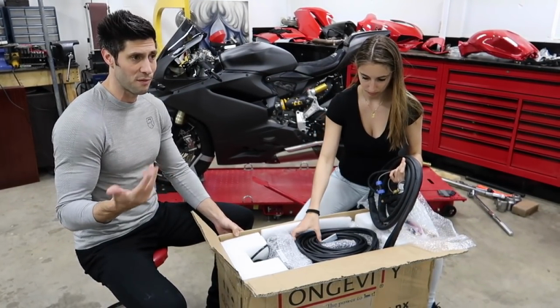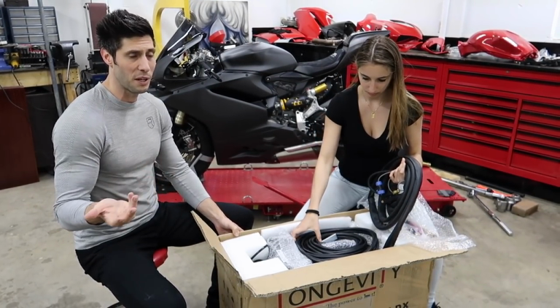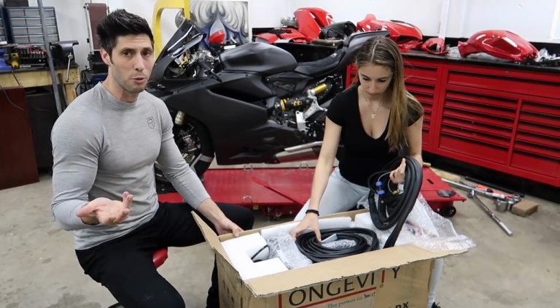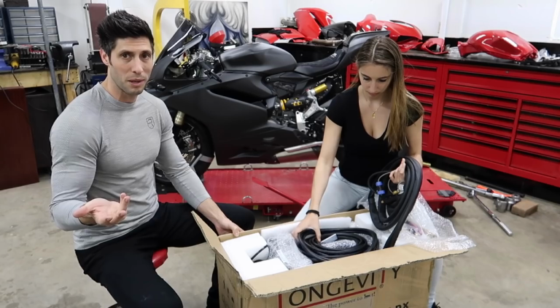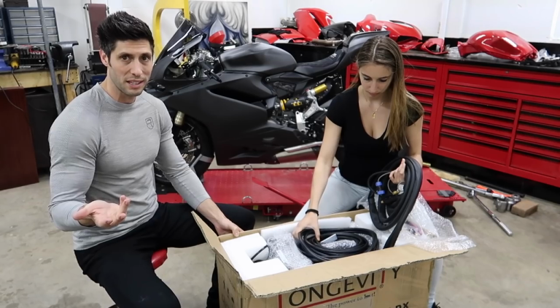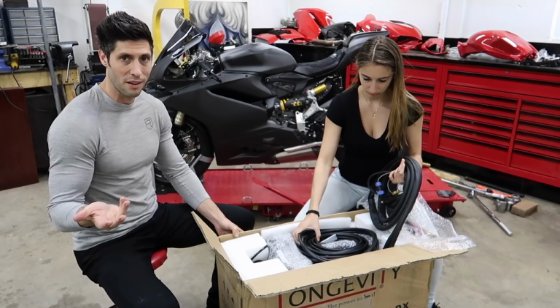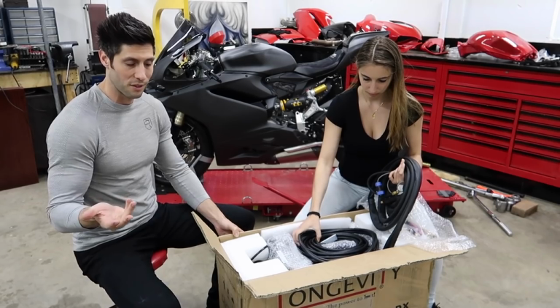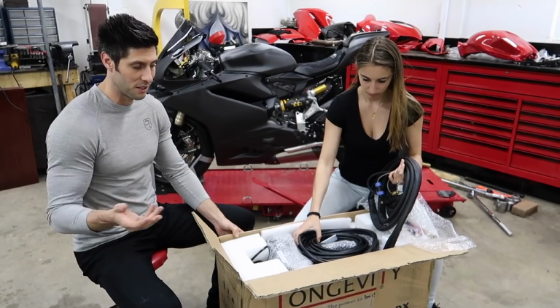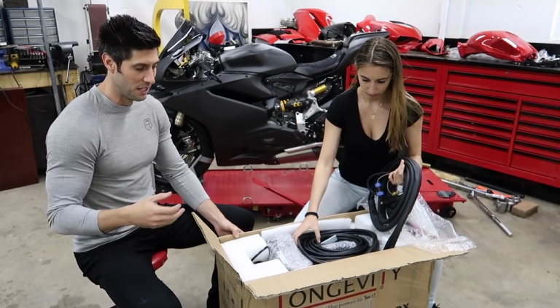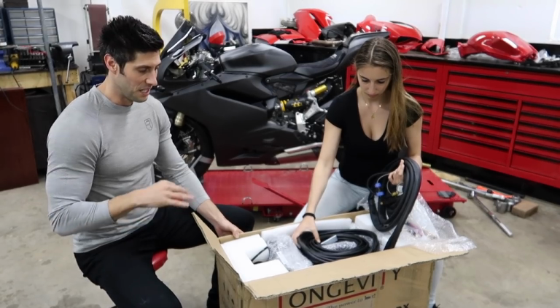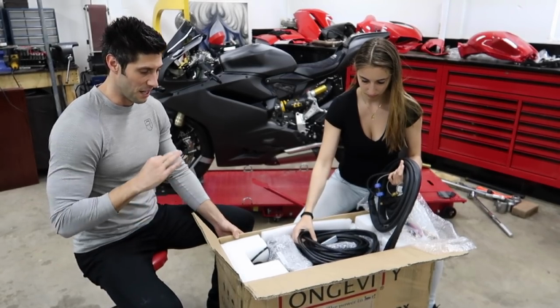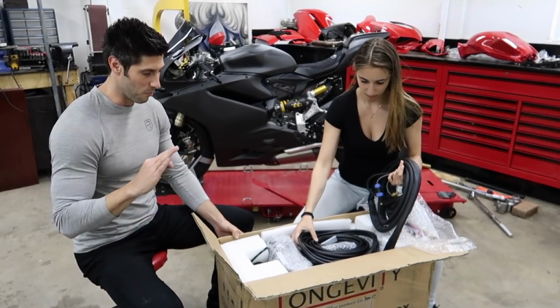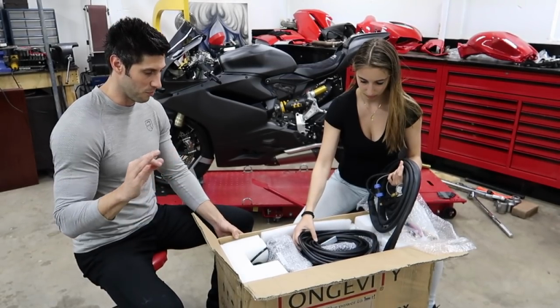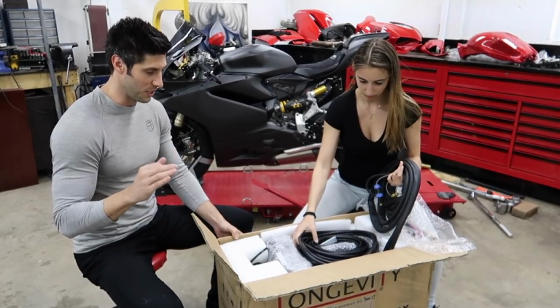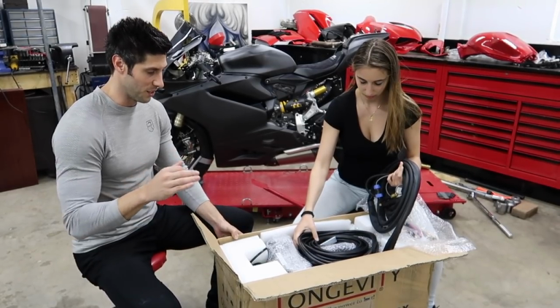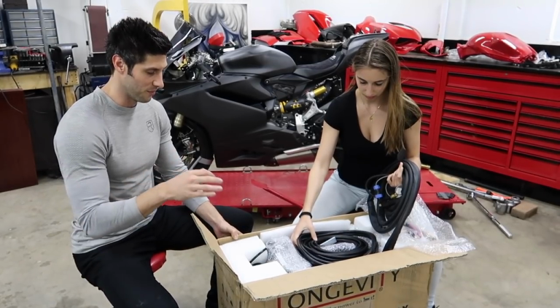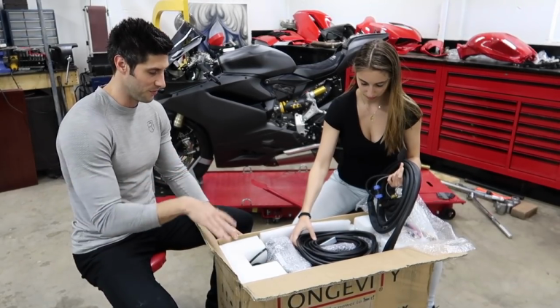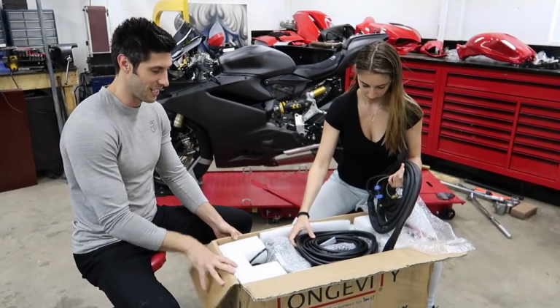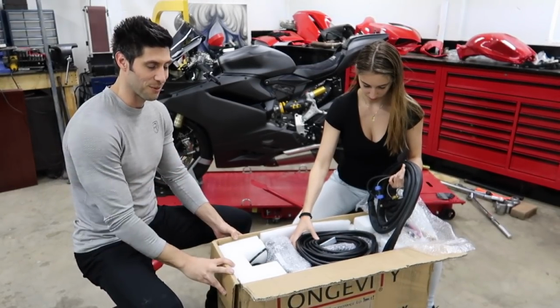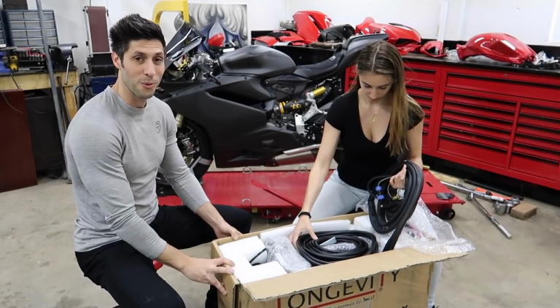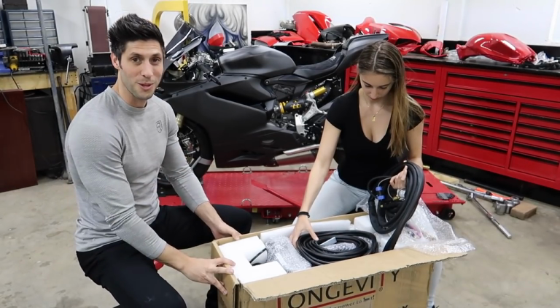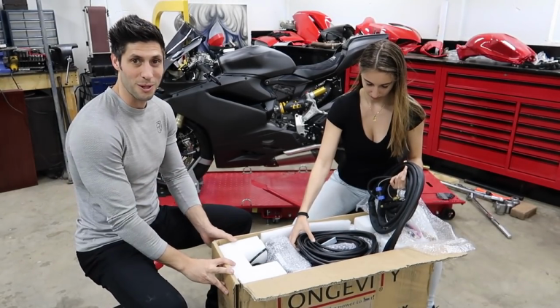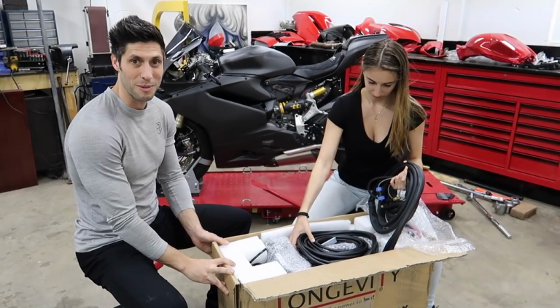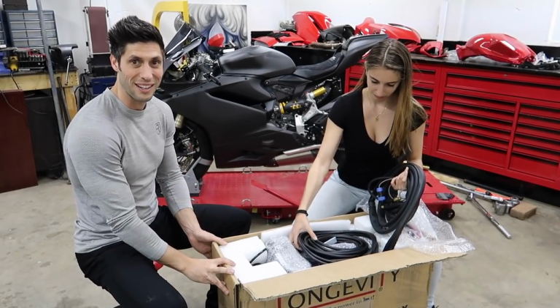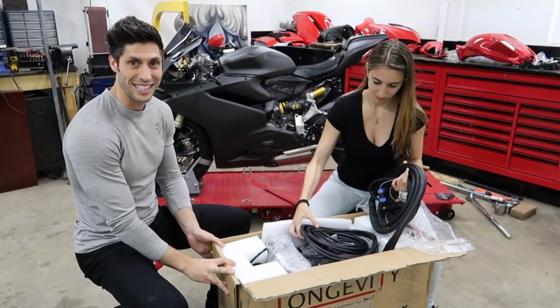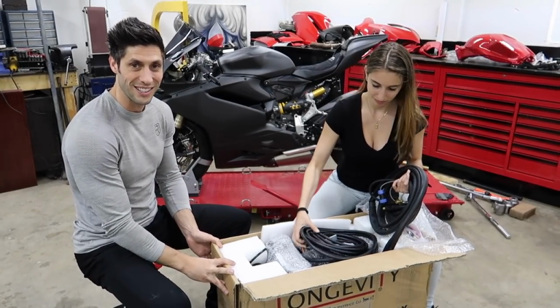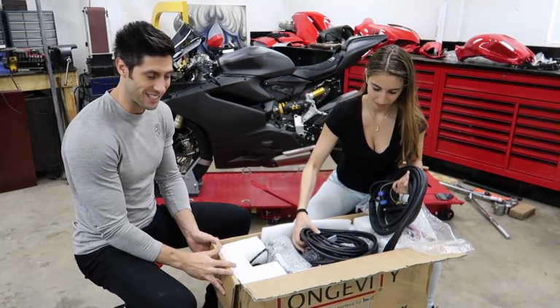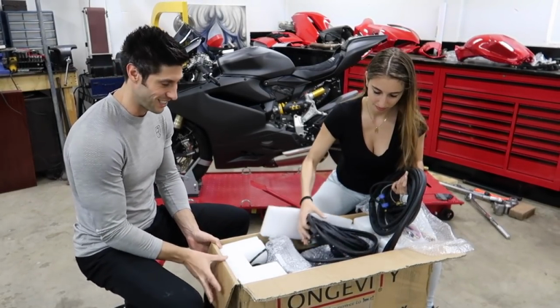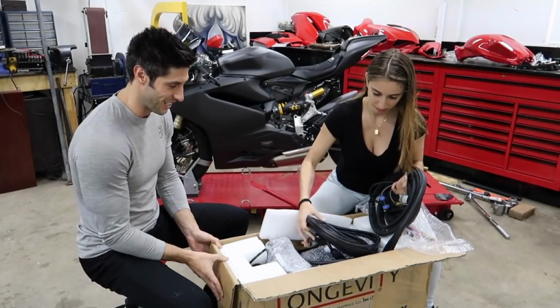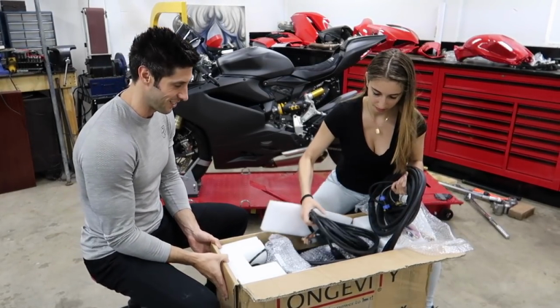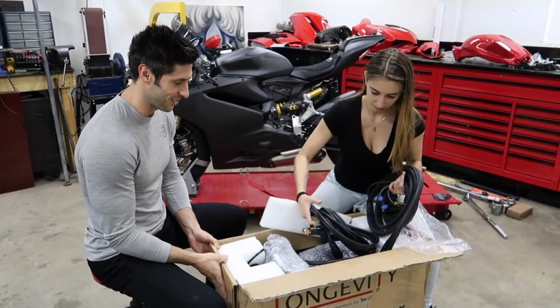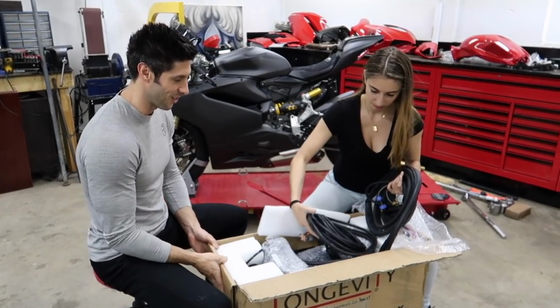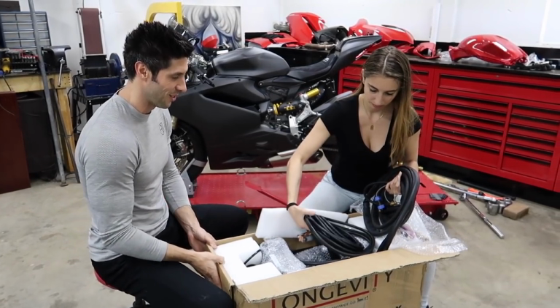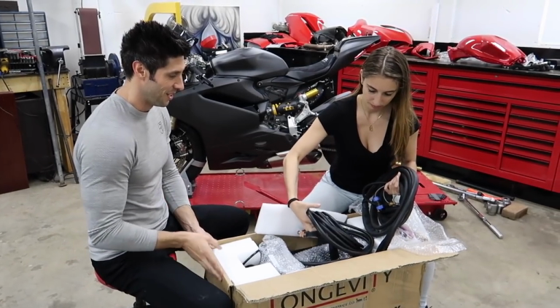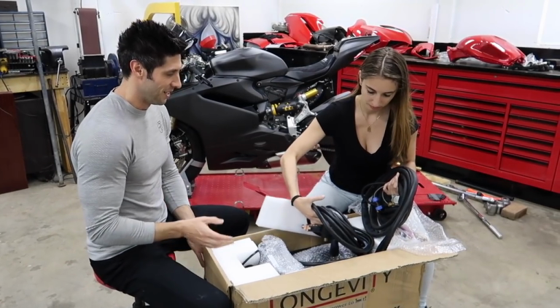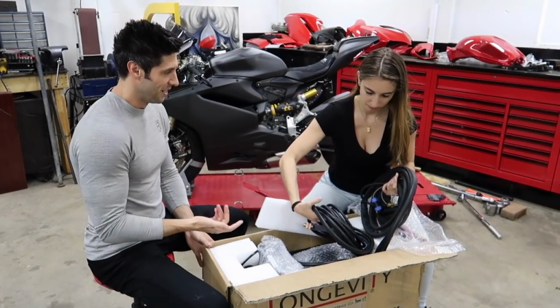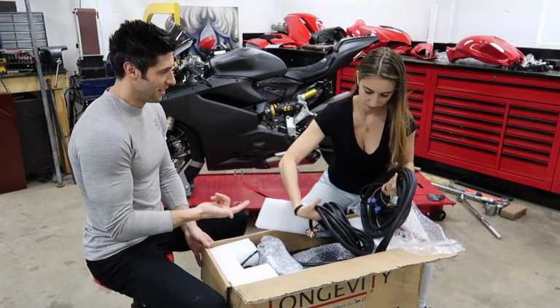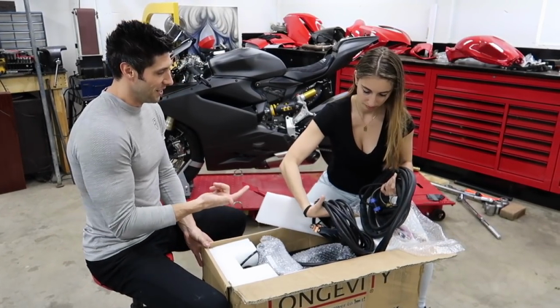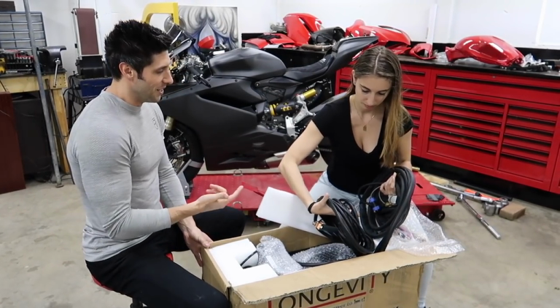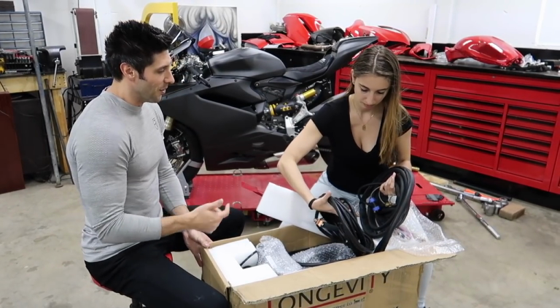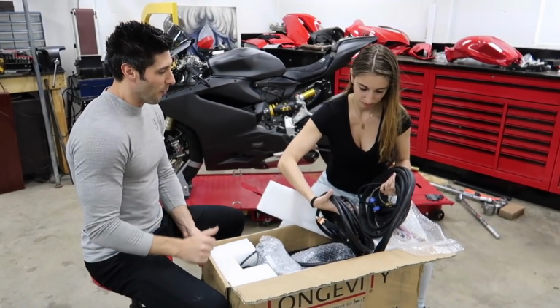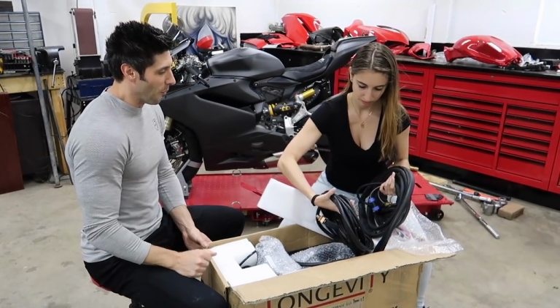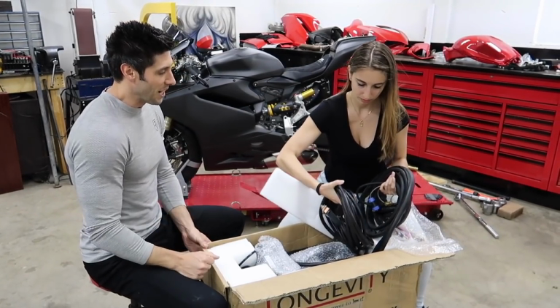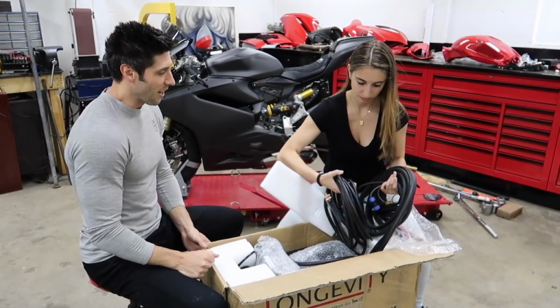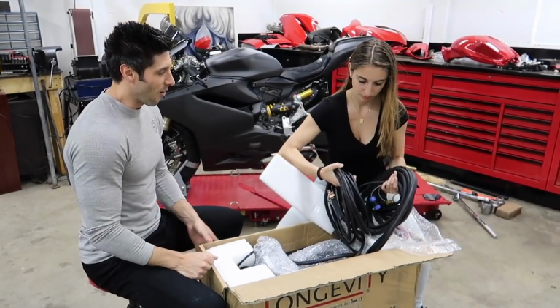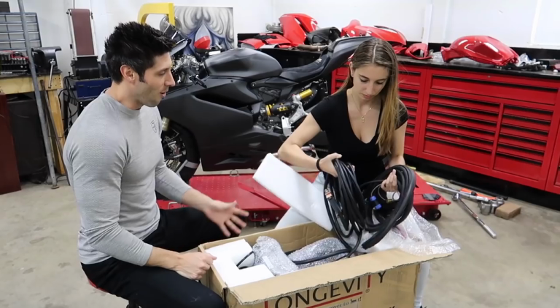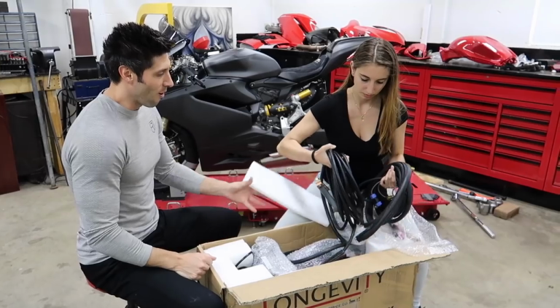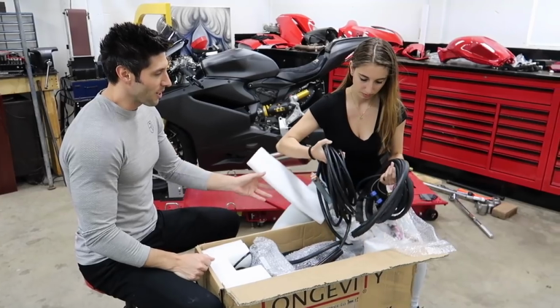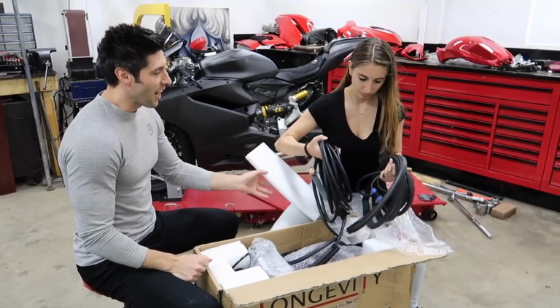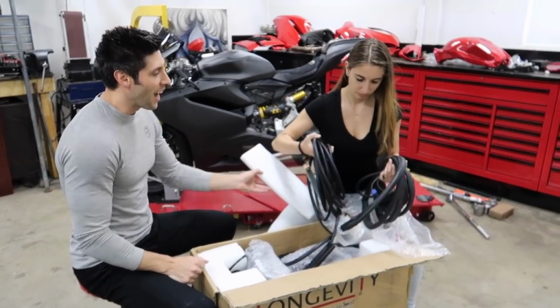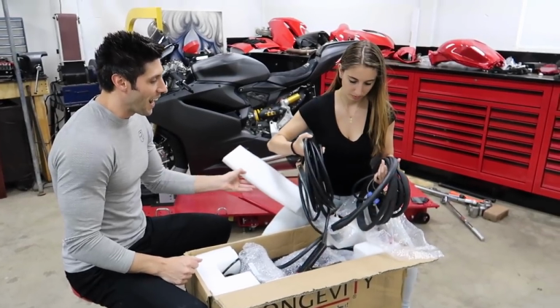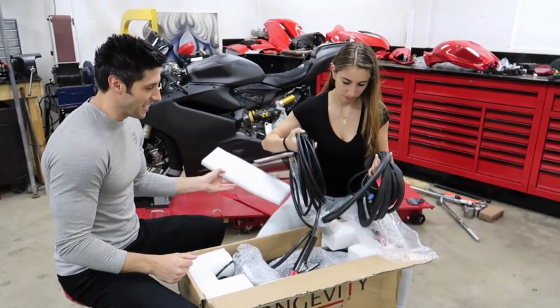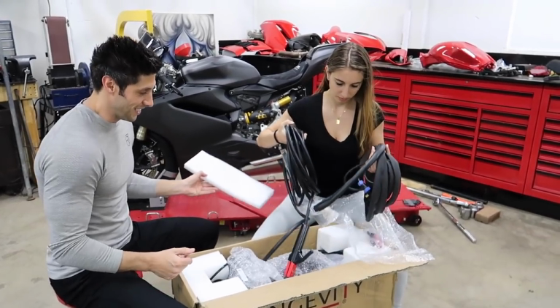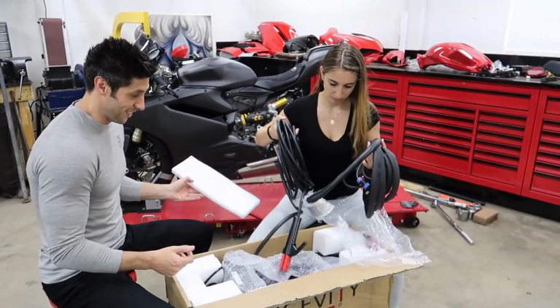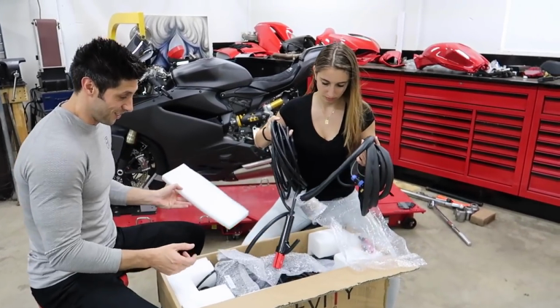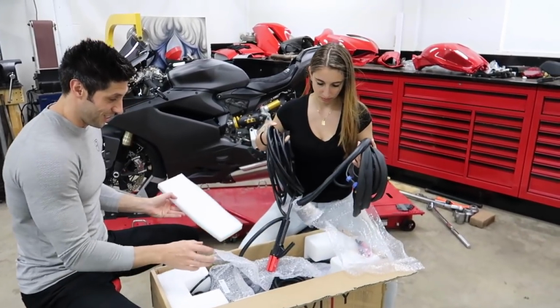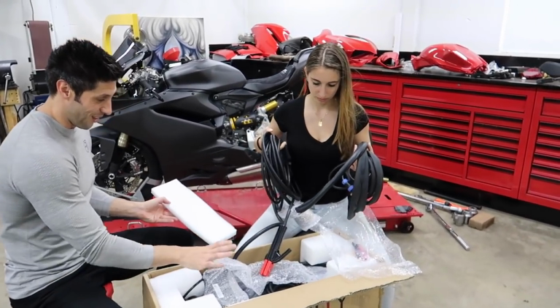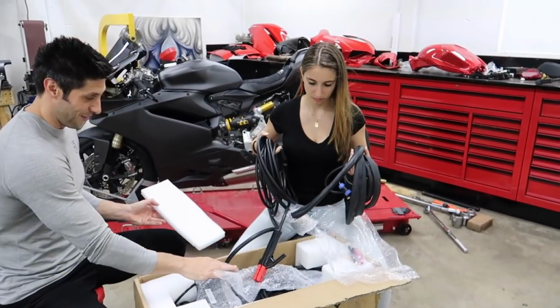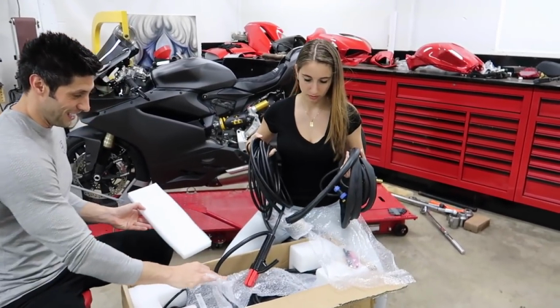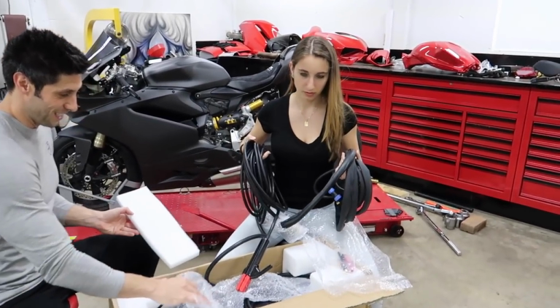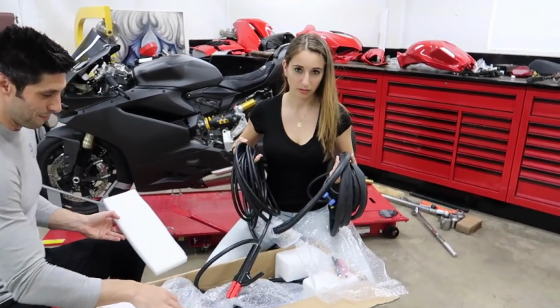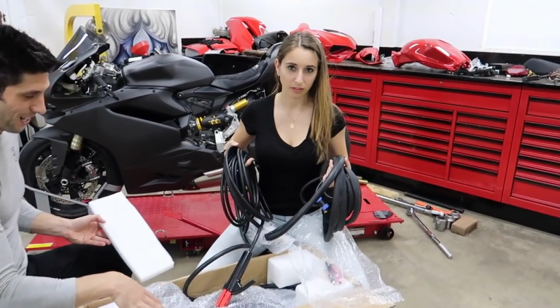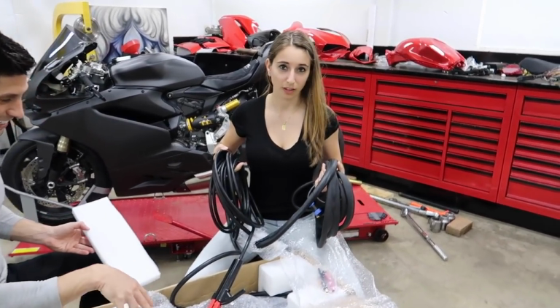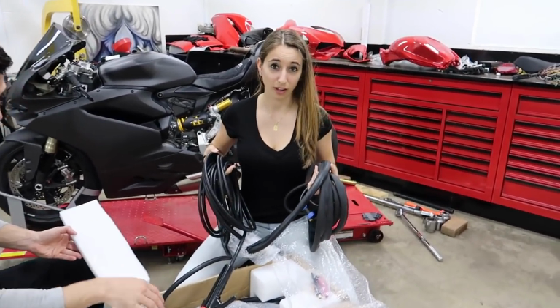Dotto's going to be using it on his Ducati super sport build, and if we ever get into custom stuff in the series in the future, we're going to have a badass welder for that as well. If you're interested in picking up anything from Longevity, definitely check them out. The owner of the company owns a 1199 Panigale S in black and also has a BMW — he's a fellow bike lover.